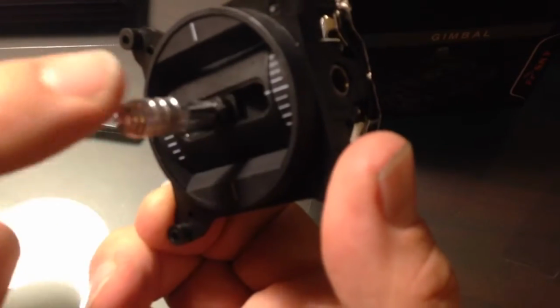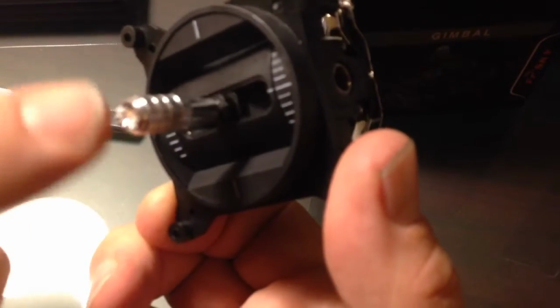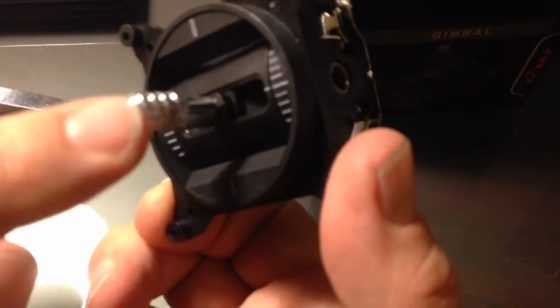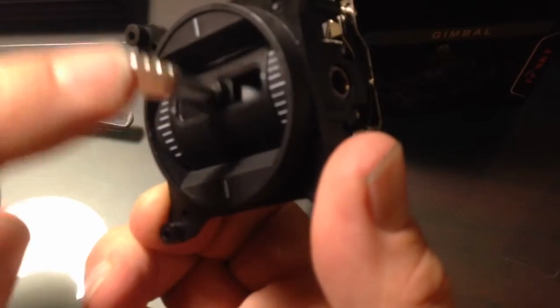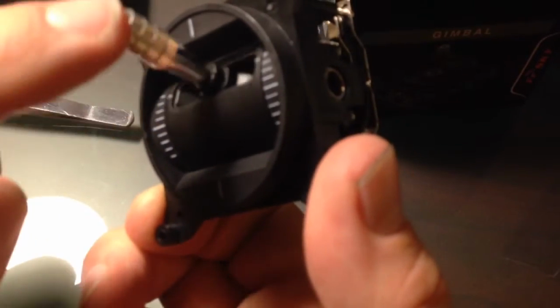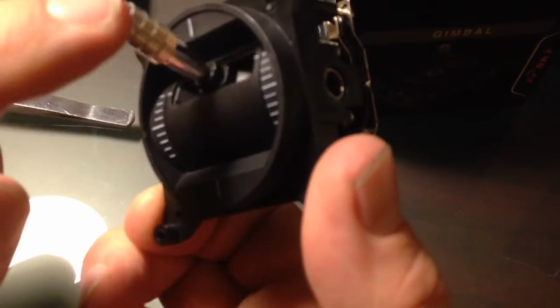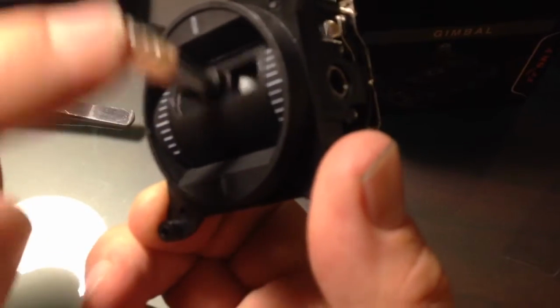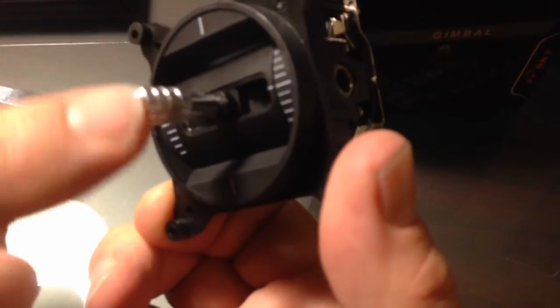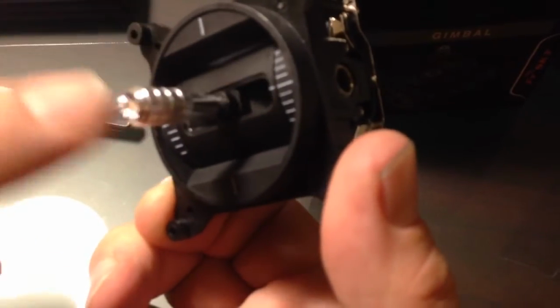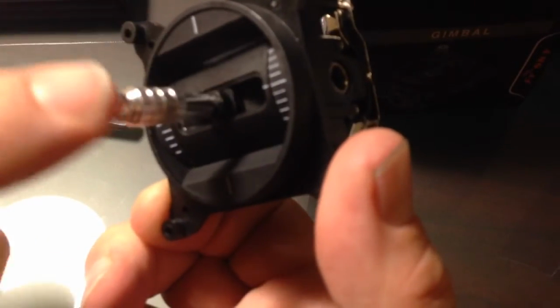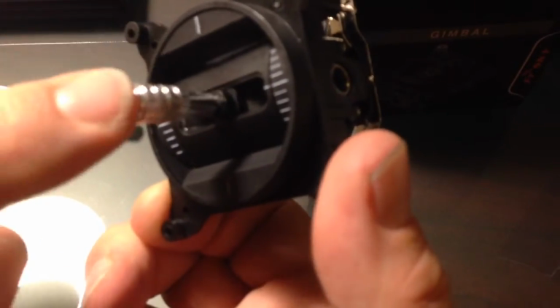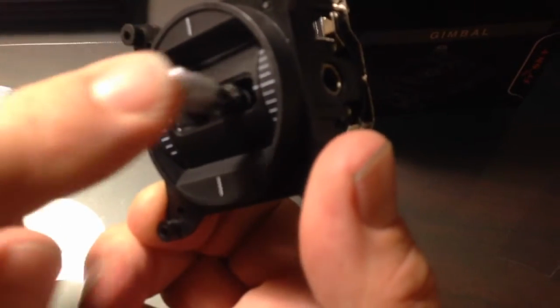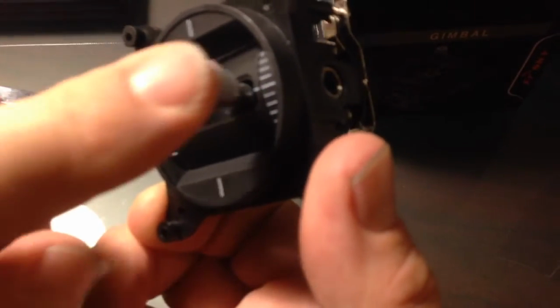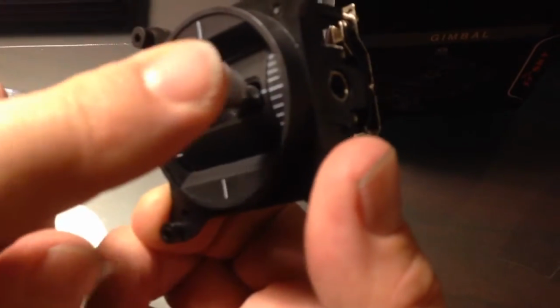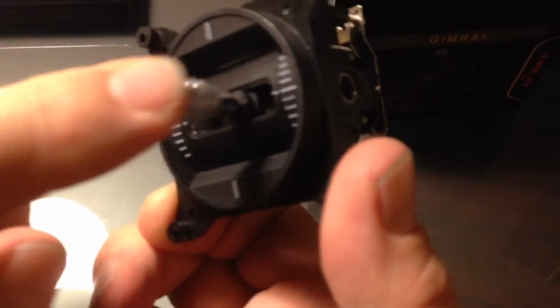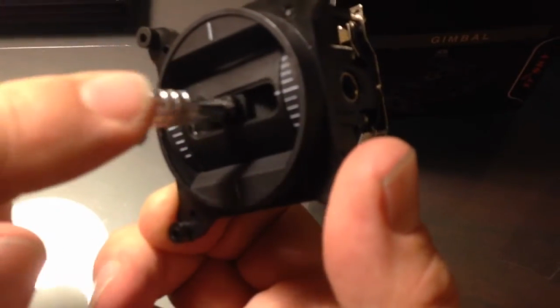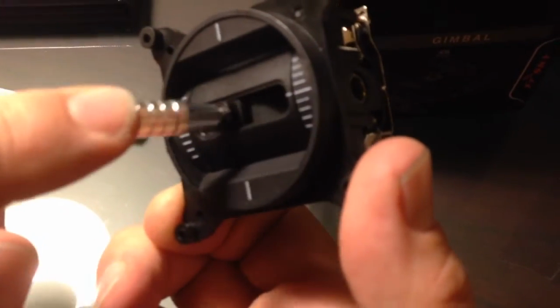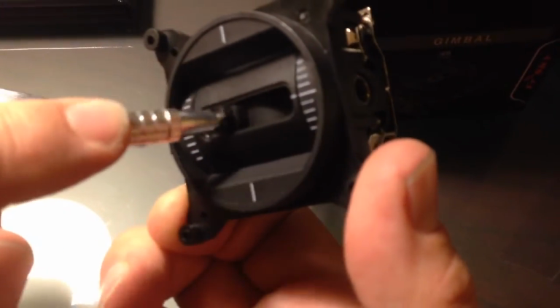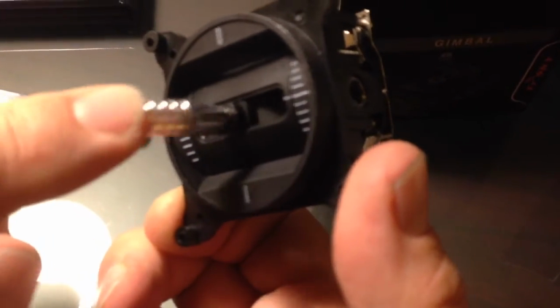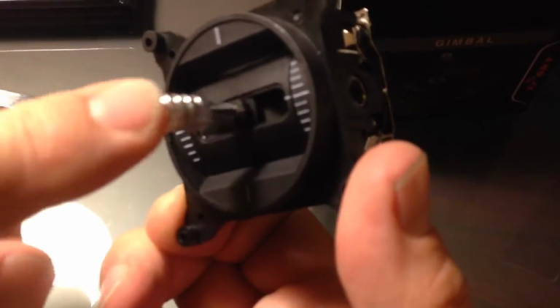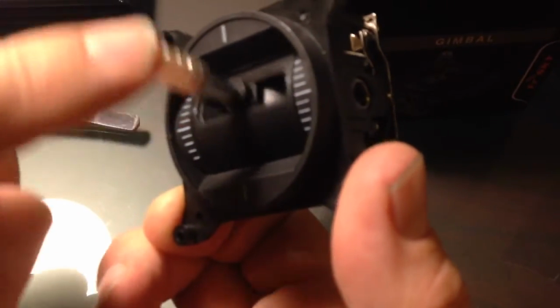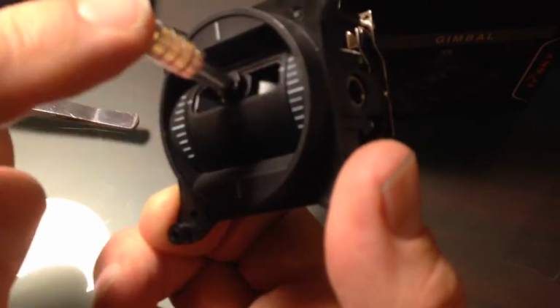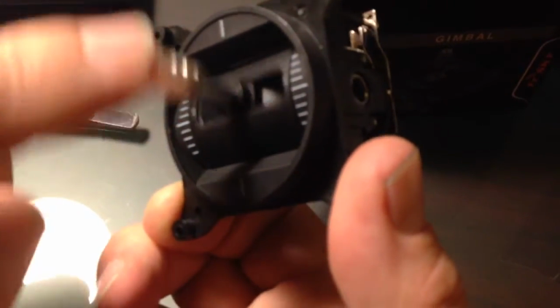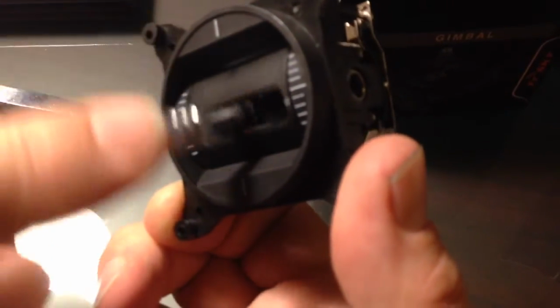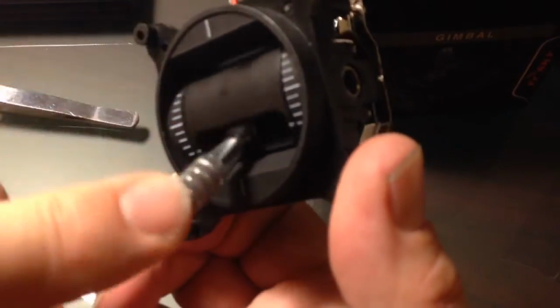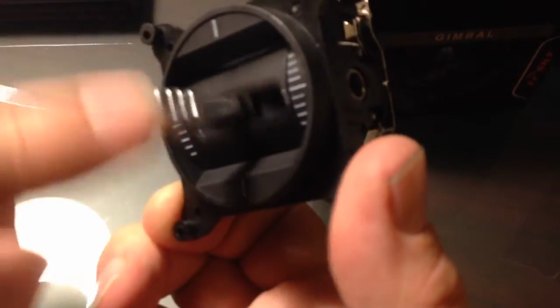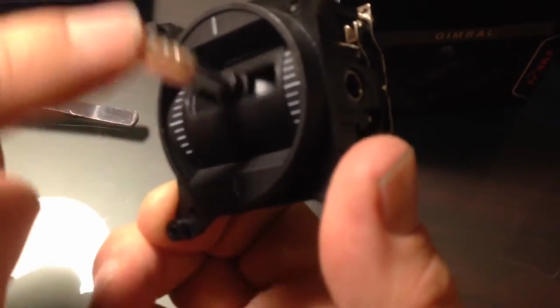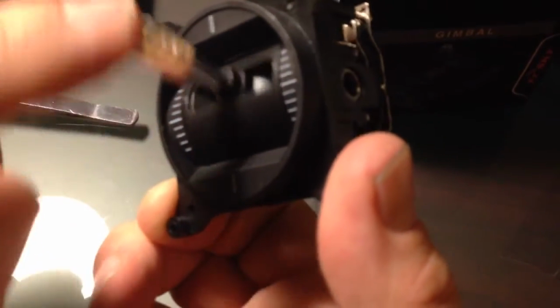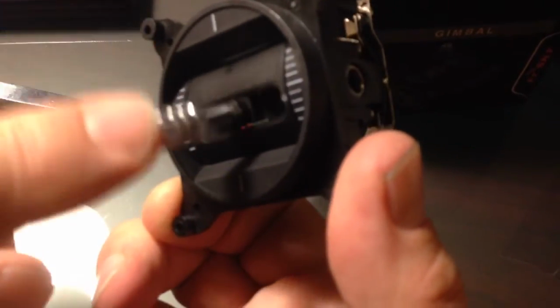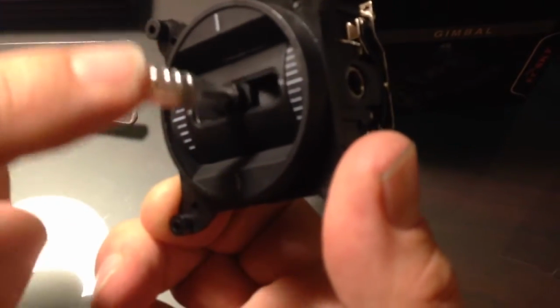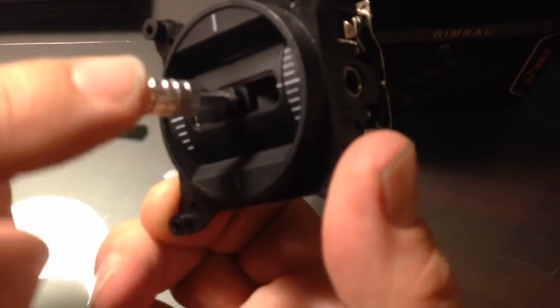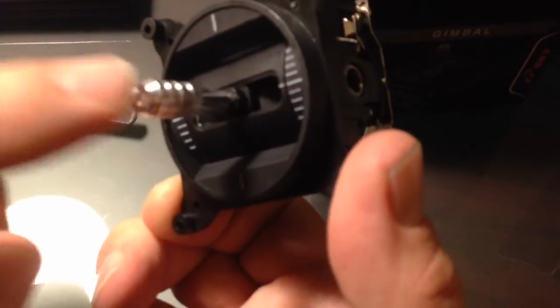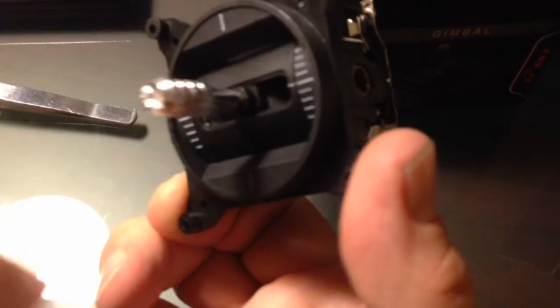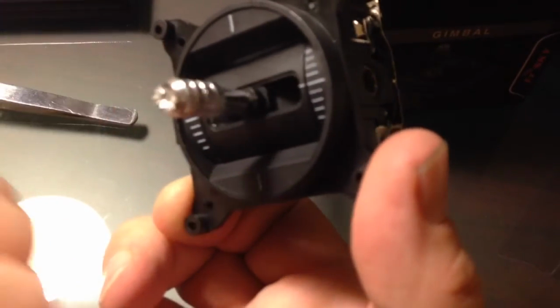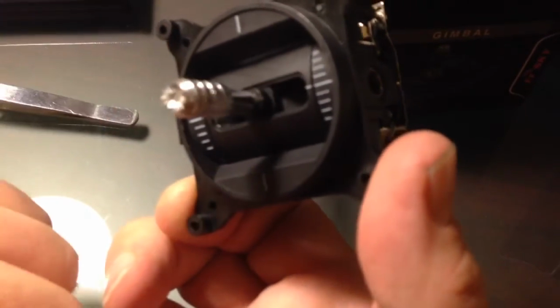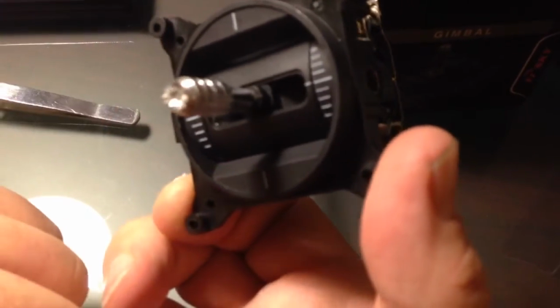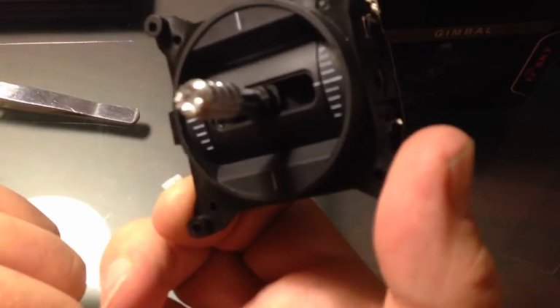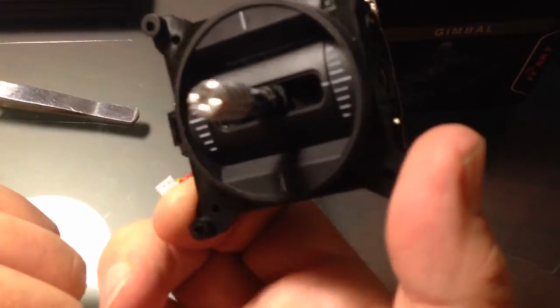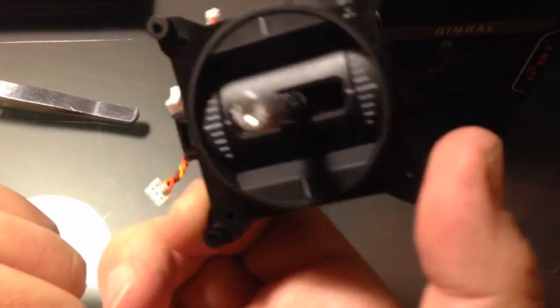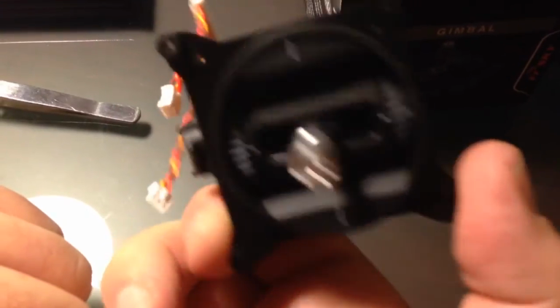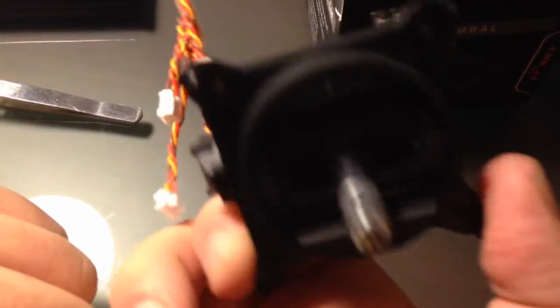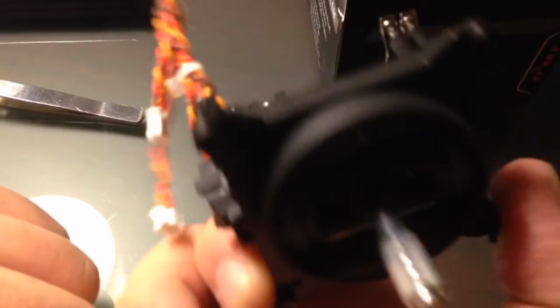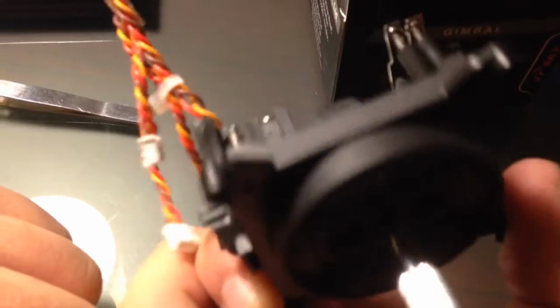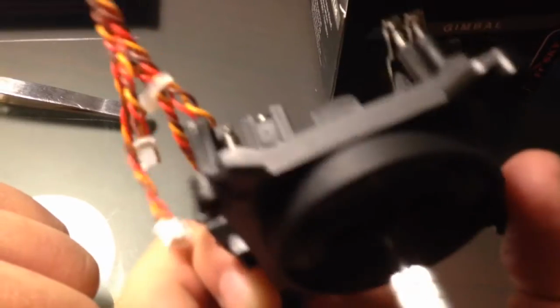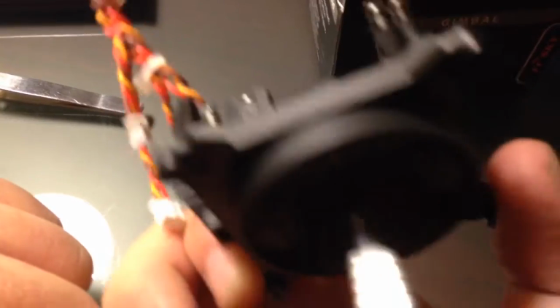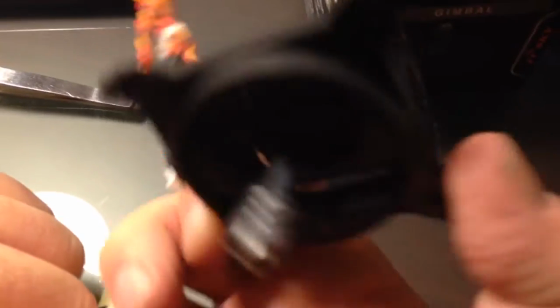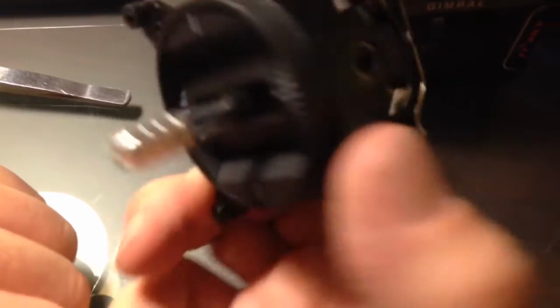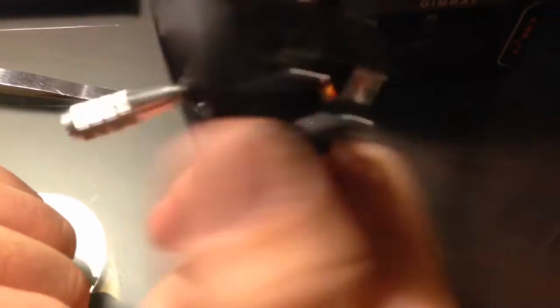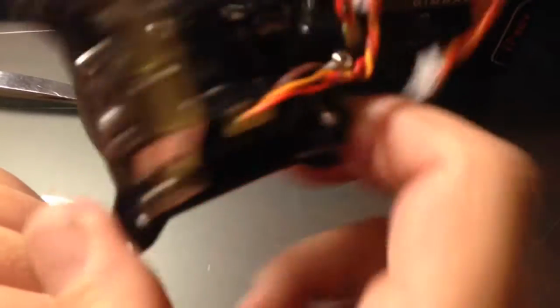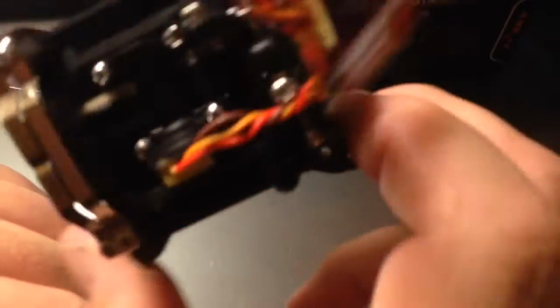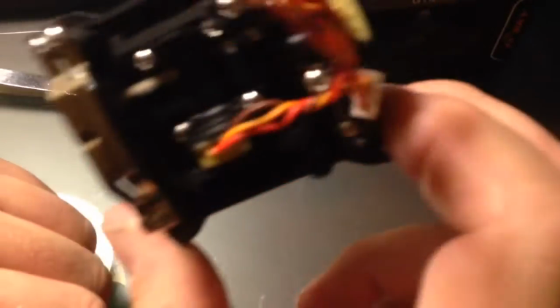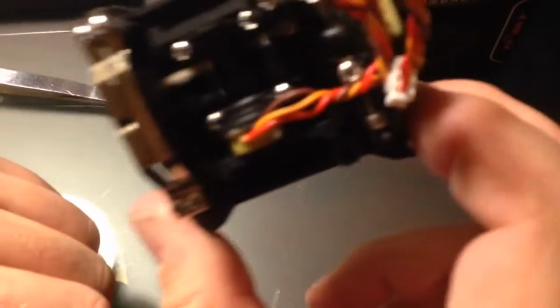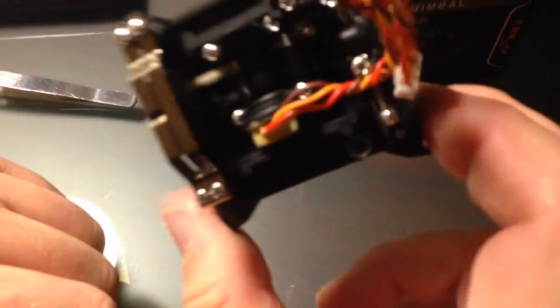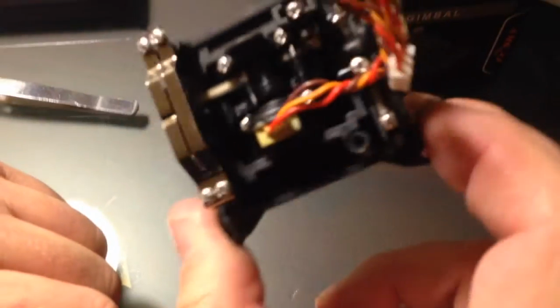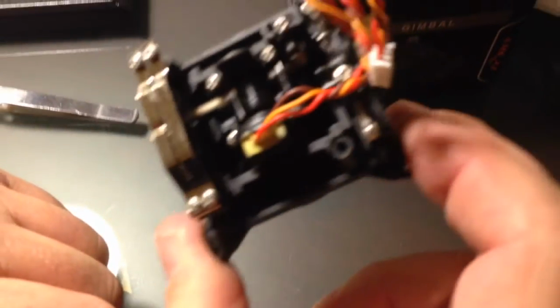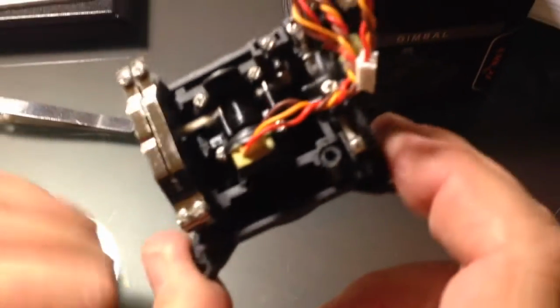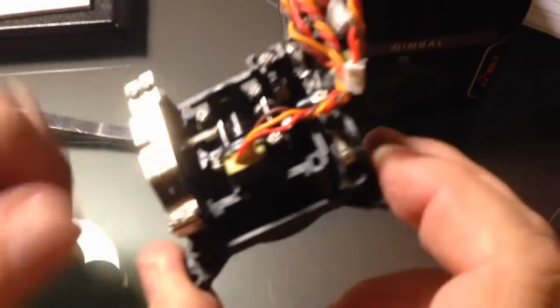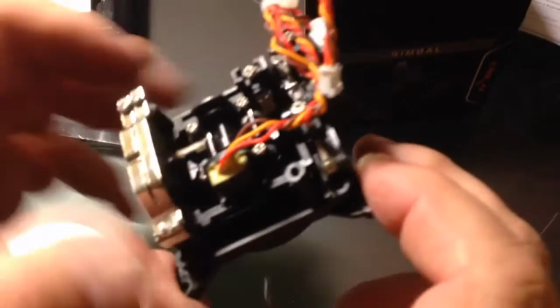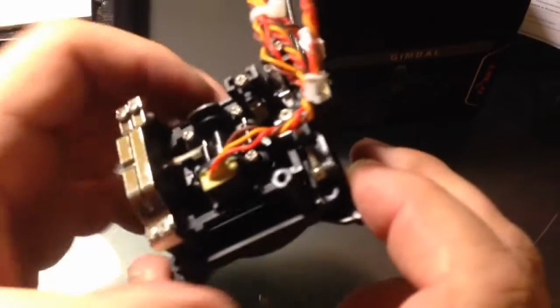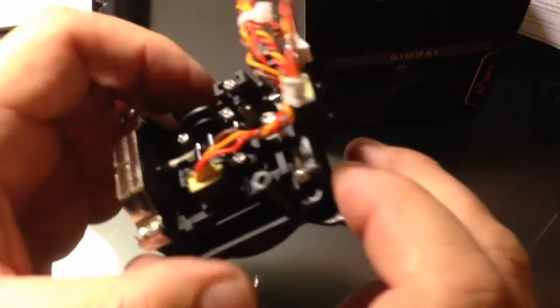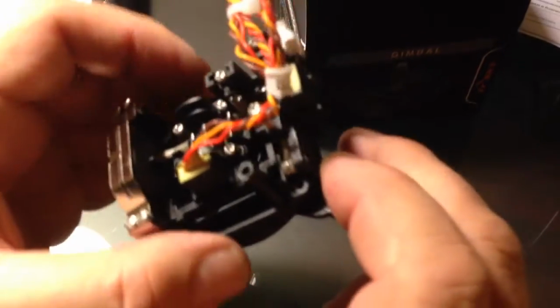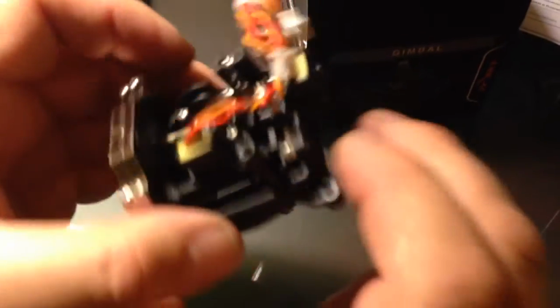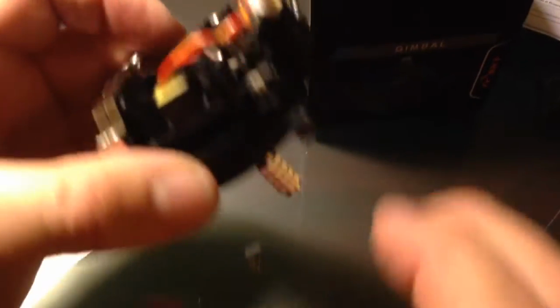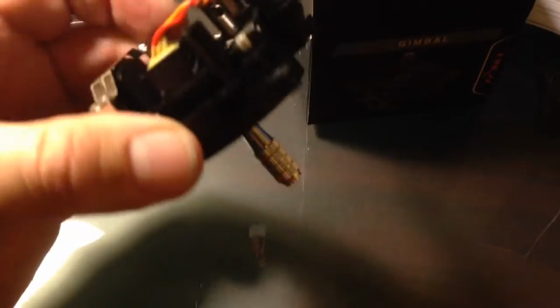It looks like a good investment as an upgrade to the FrSky Taranis I've got. $14 each, not bad at all.